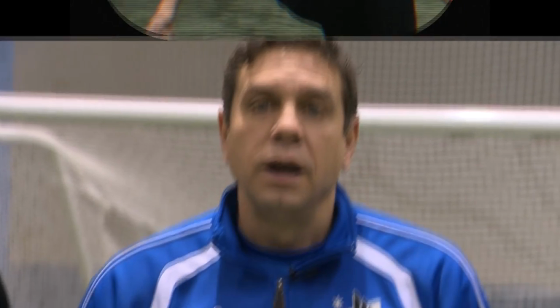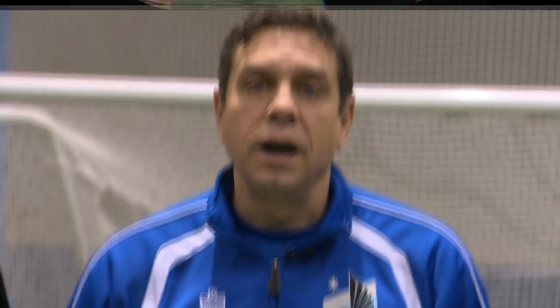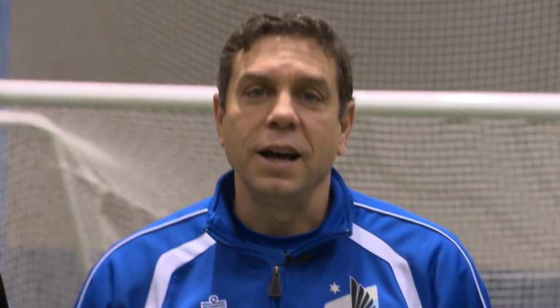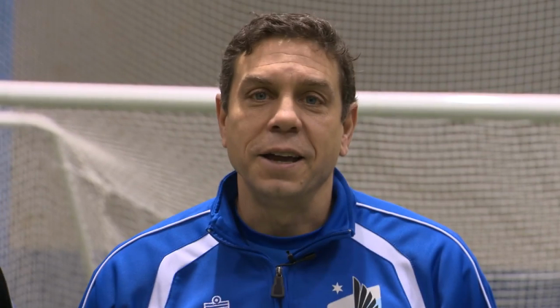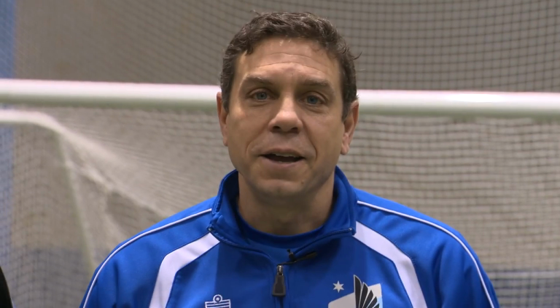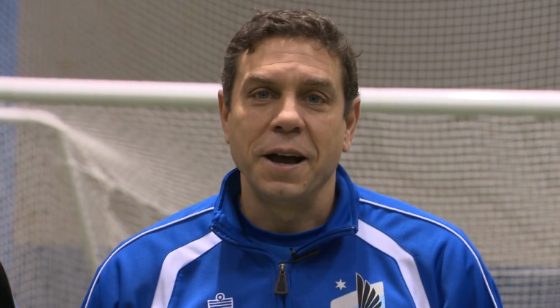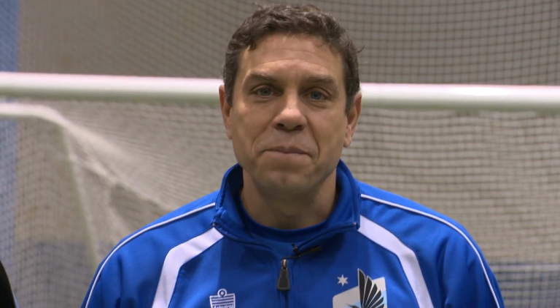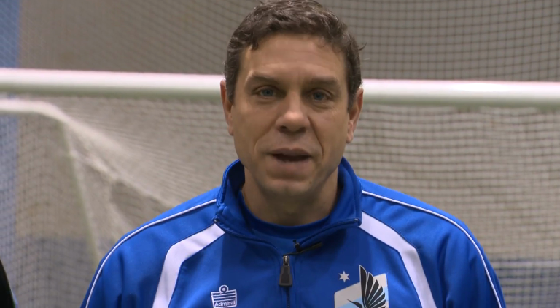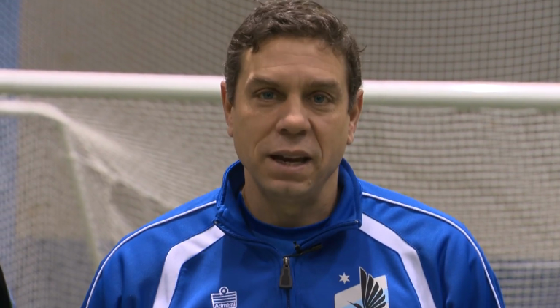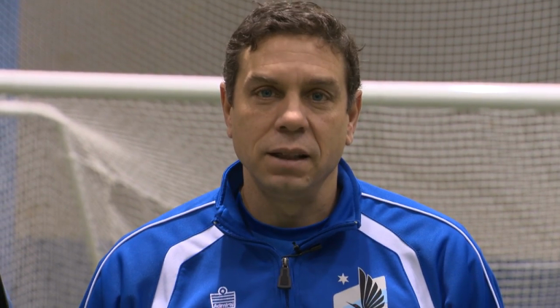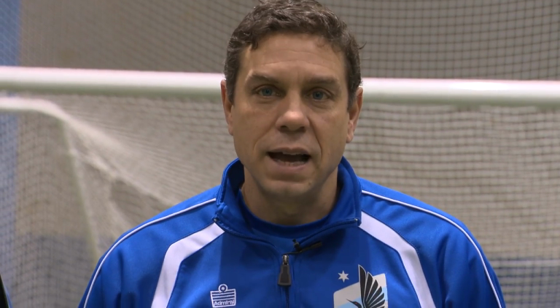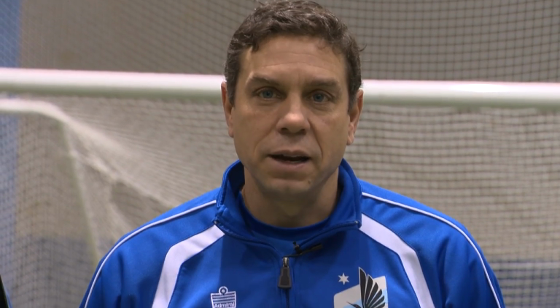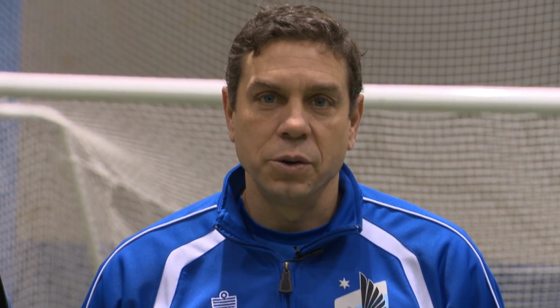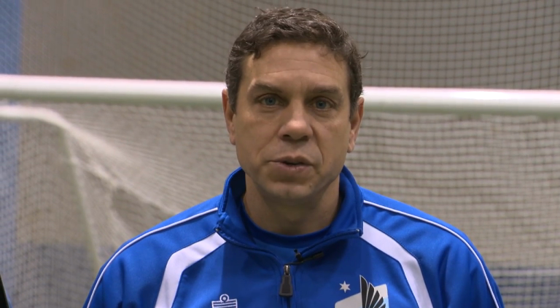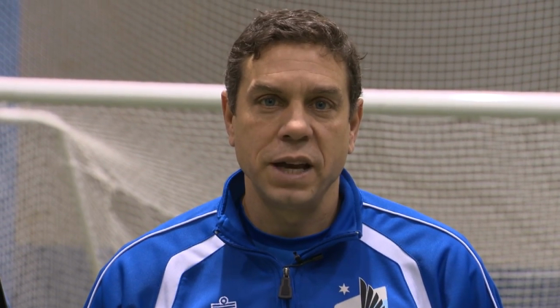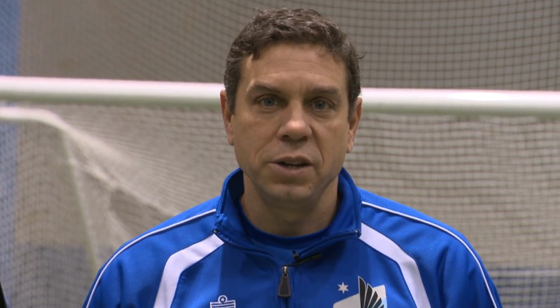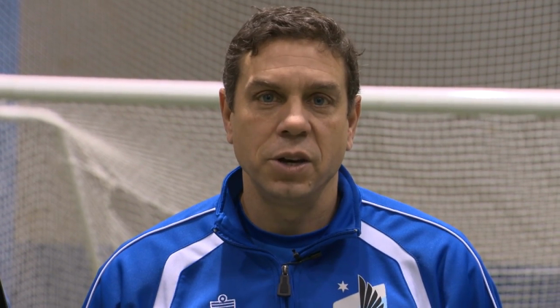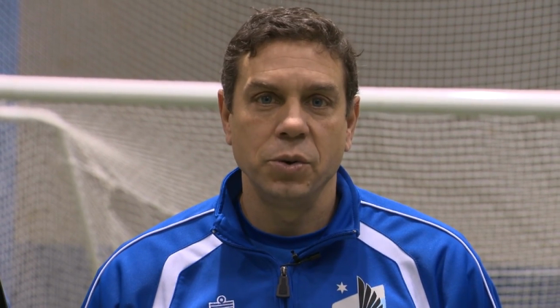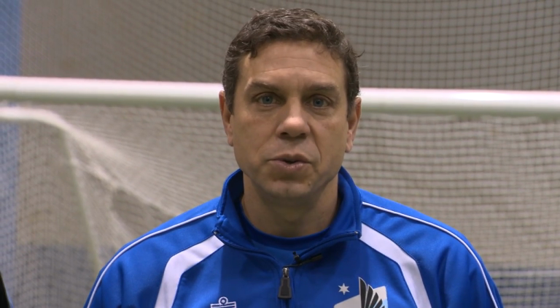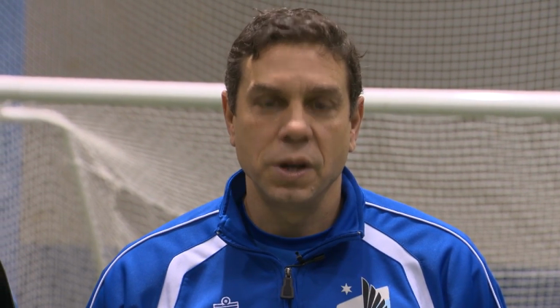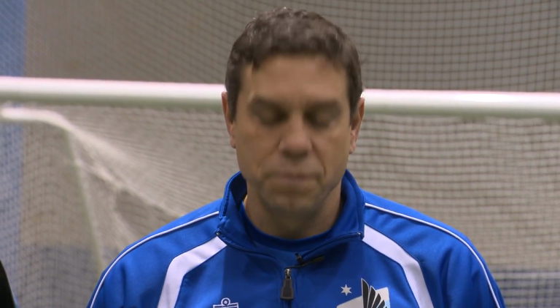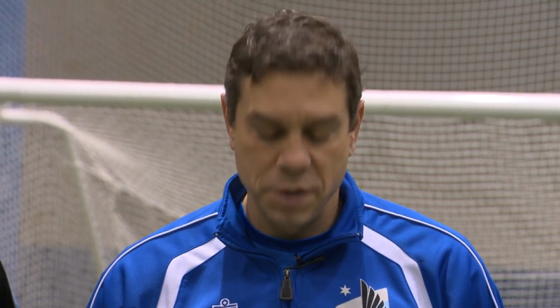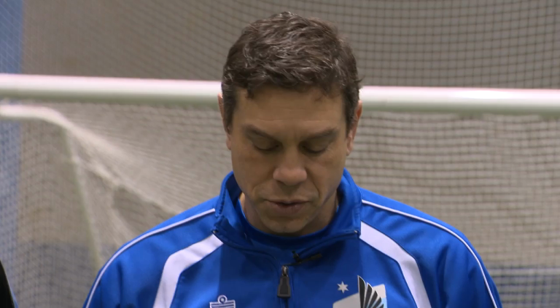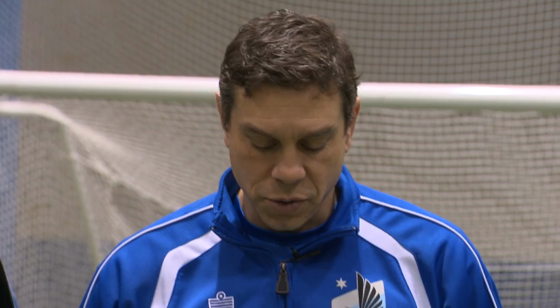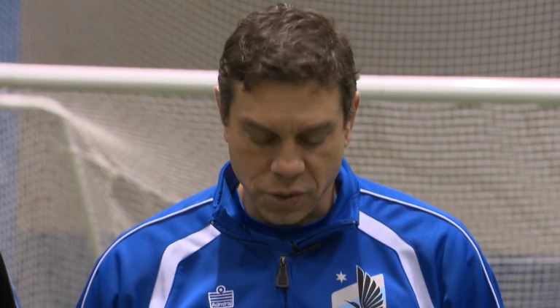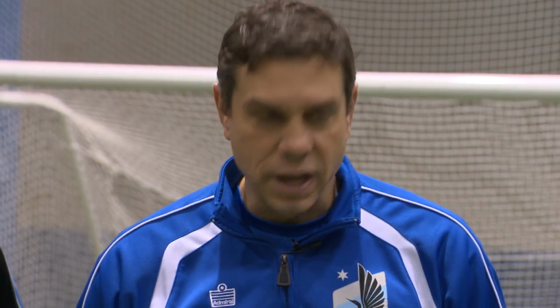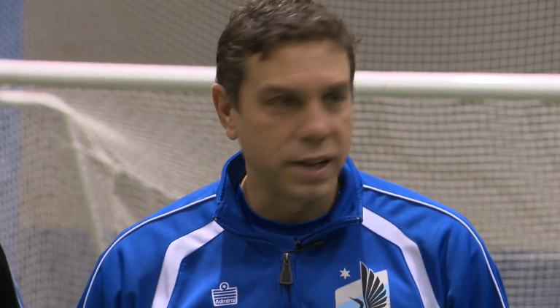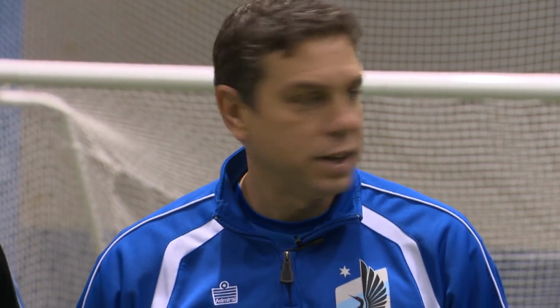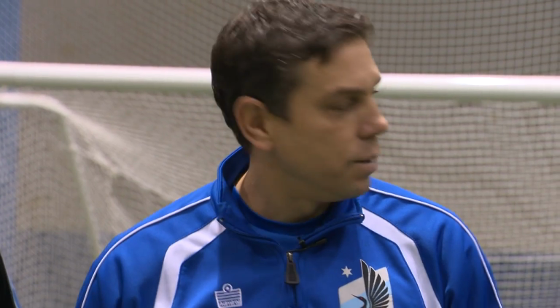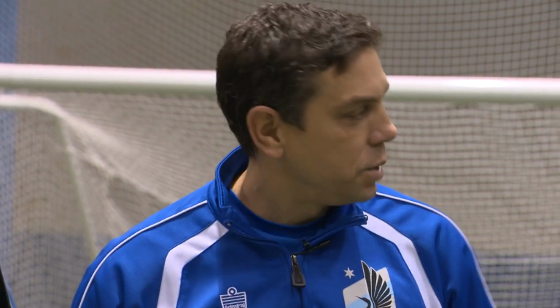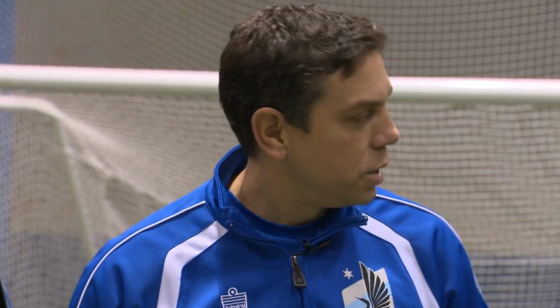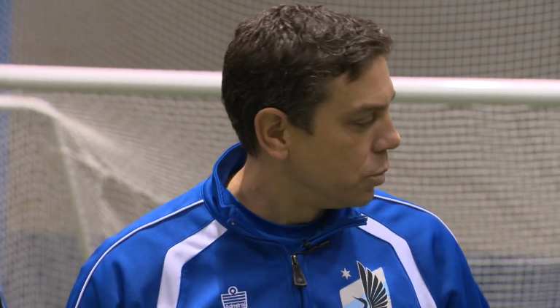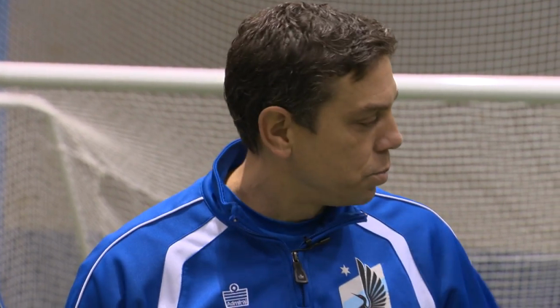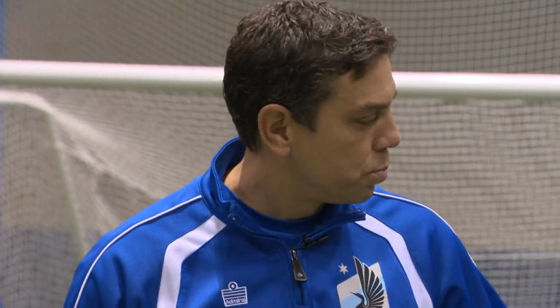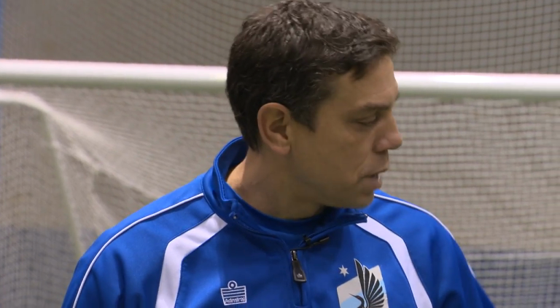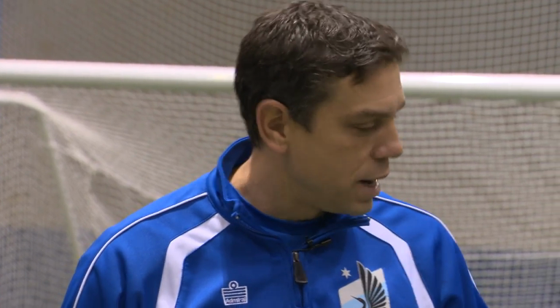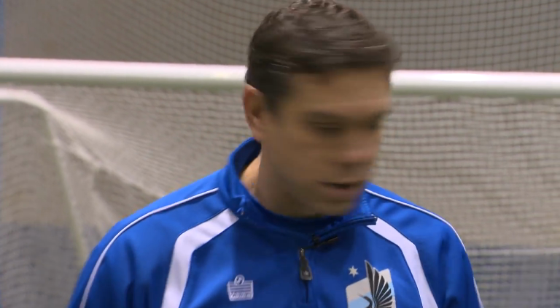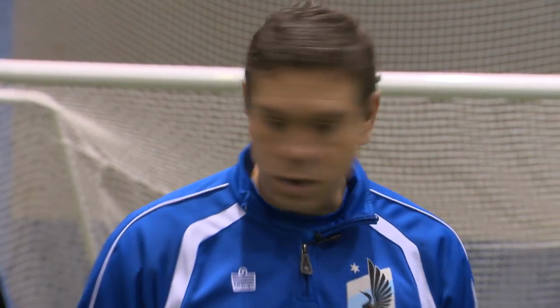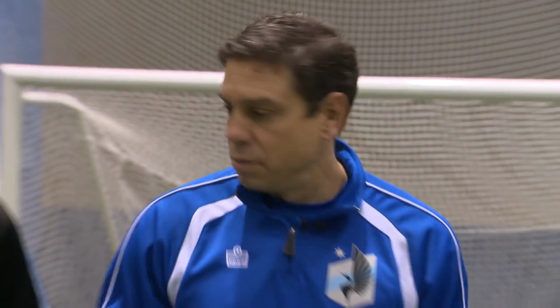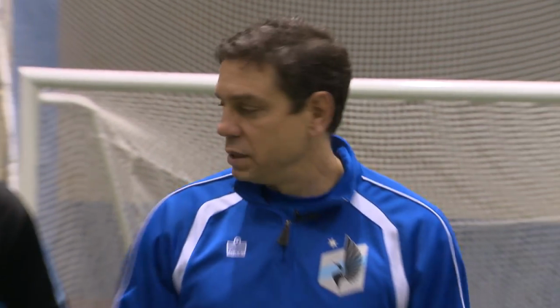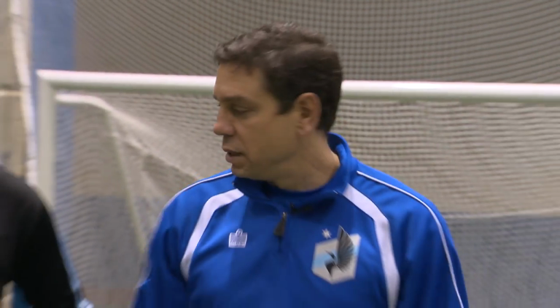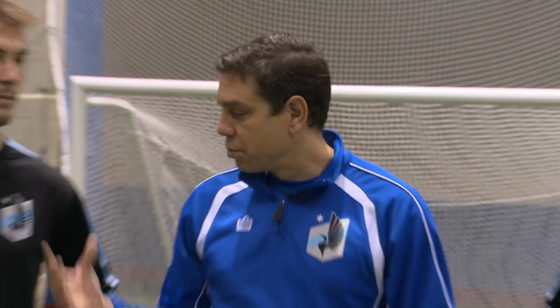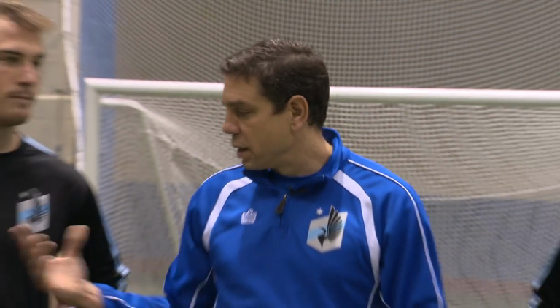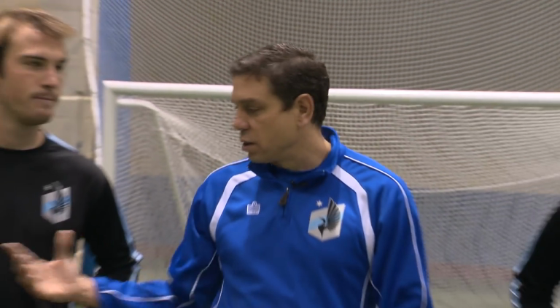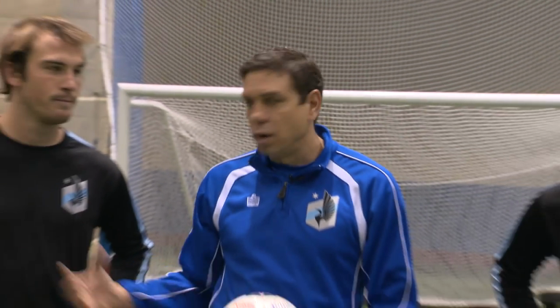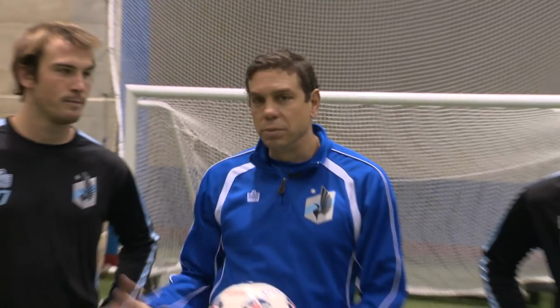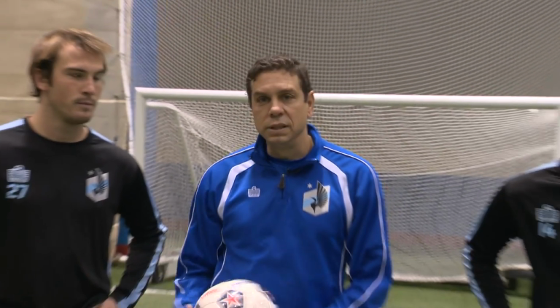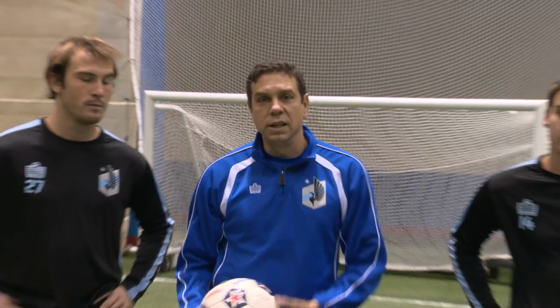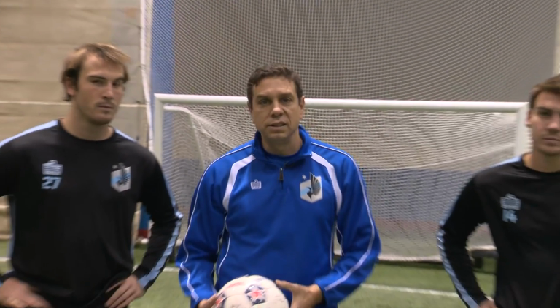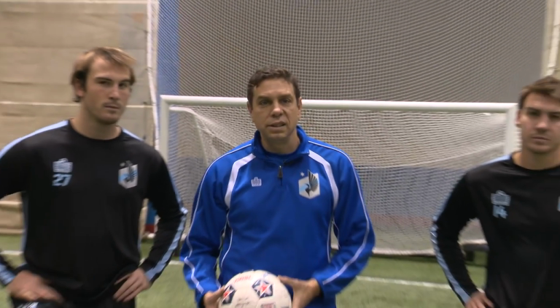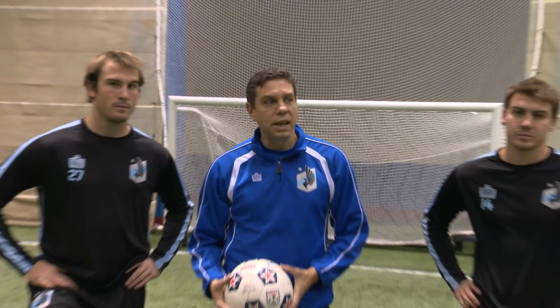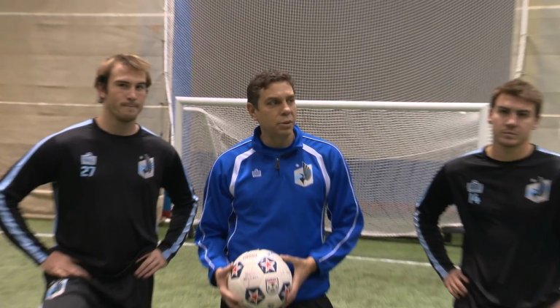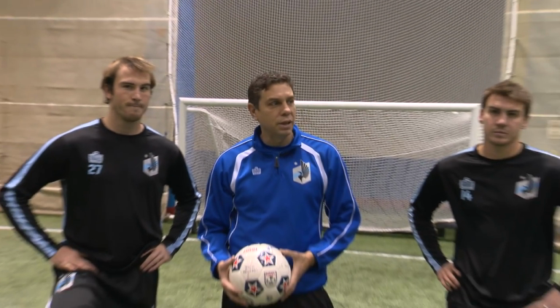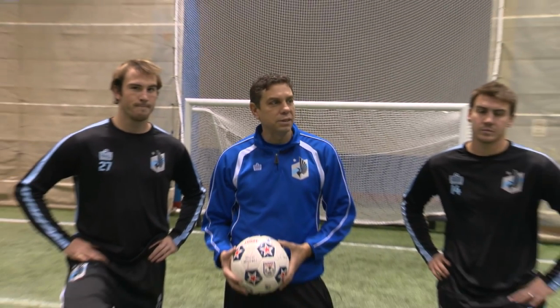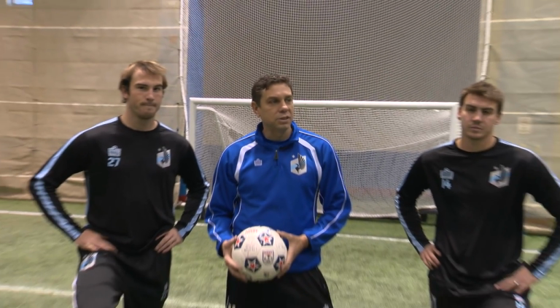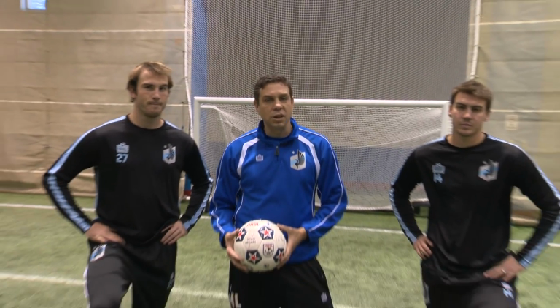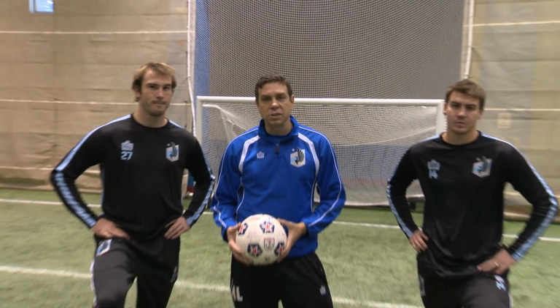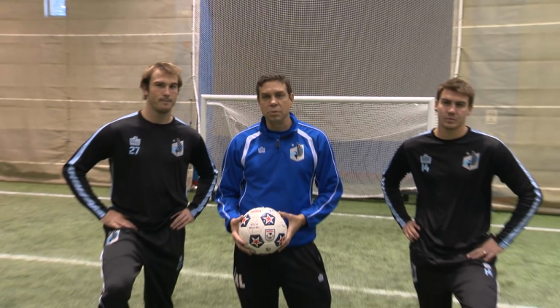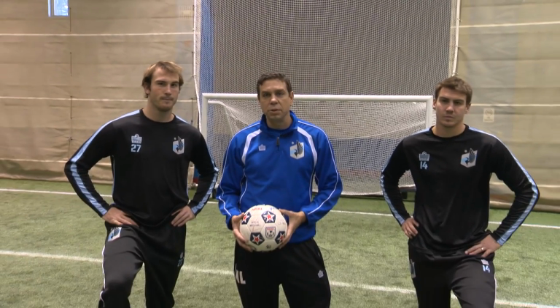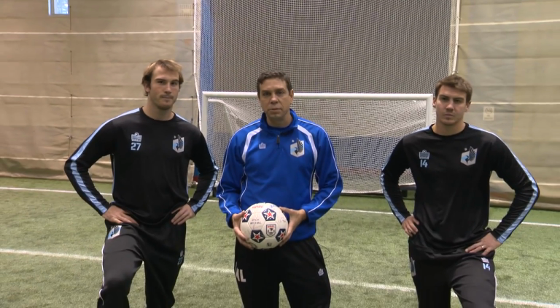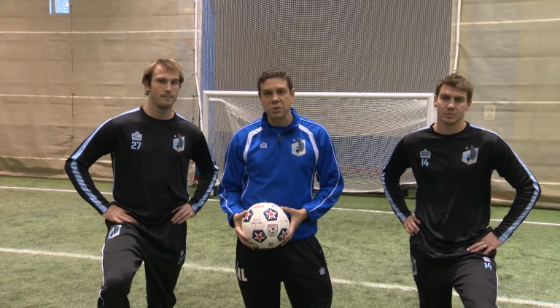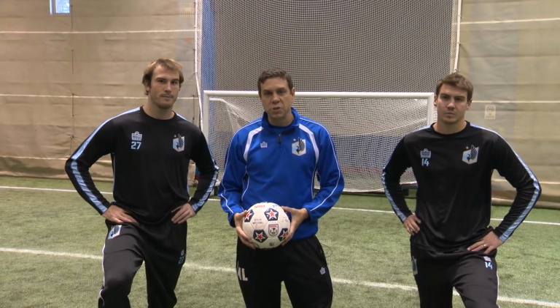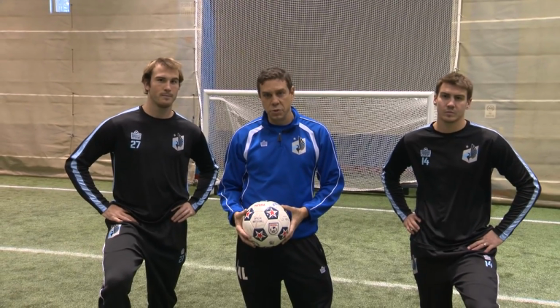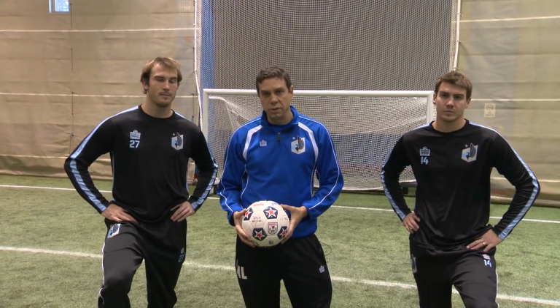Hi, I'm Manny Lagos, head coach of Minnesota United. I'm here with Brian Coleman and Brent Coleman, and today we'd like to talk to you a little bit about shooting.